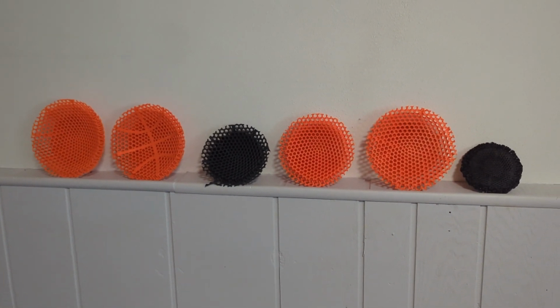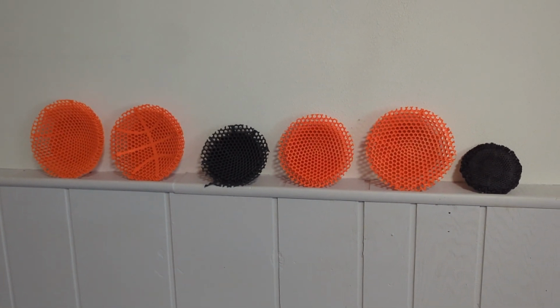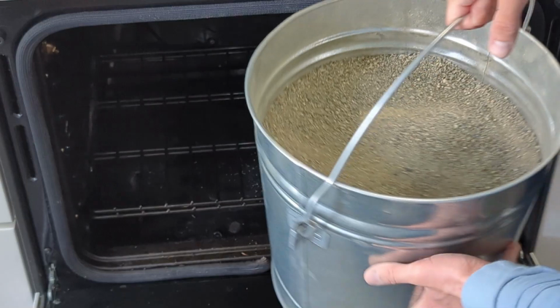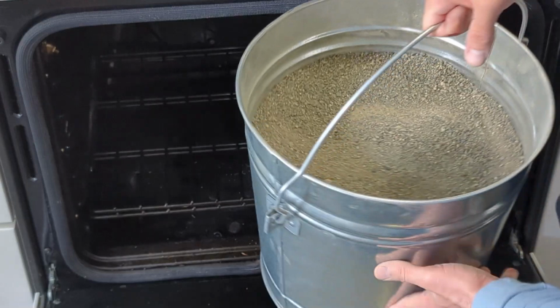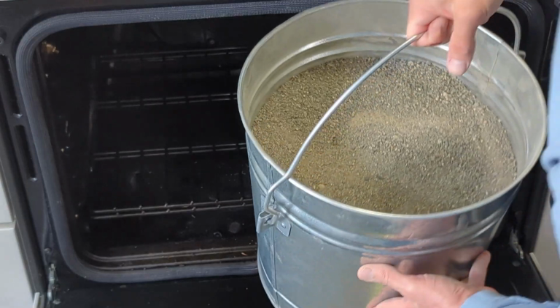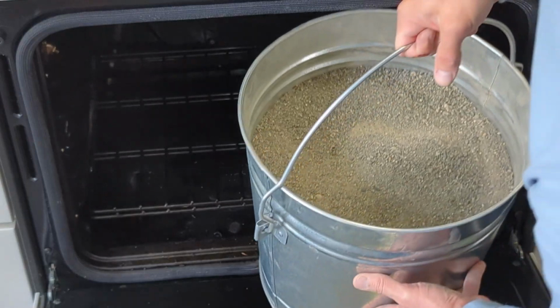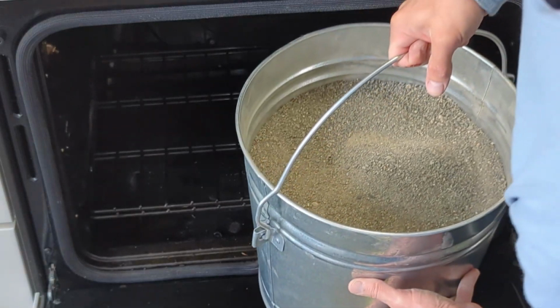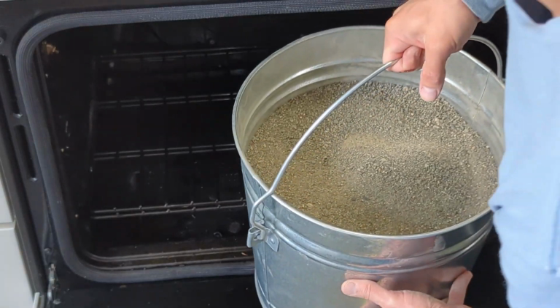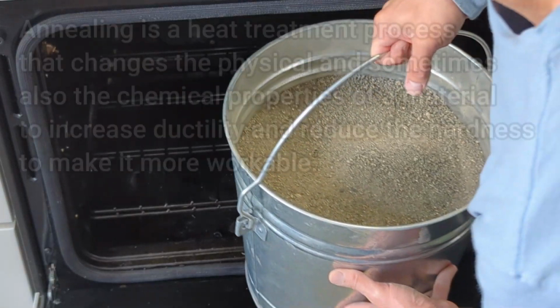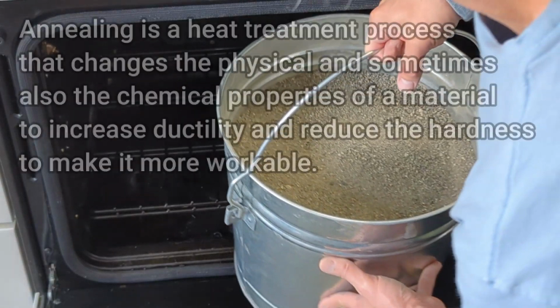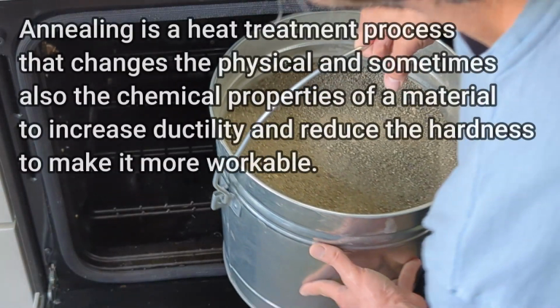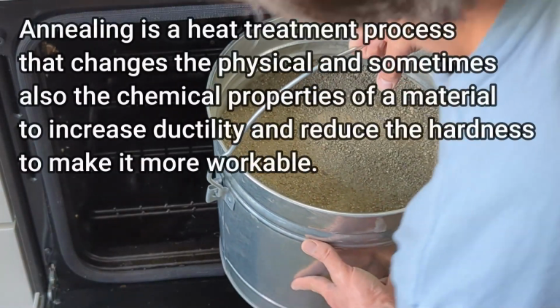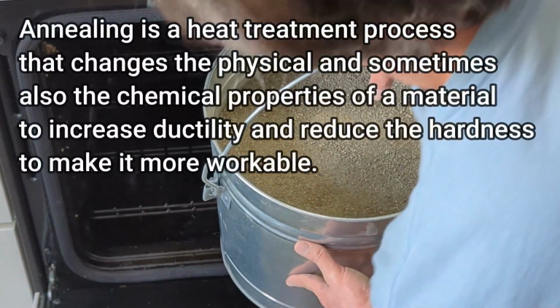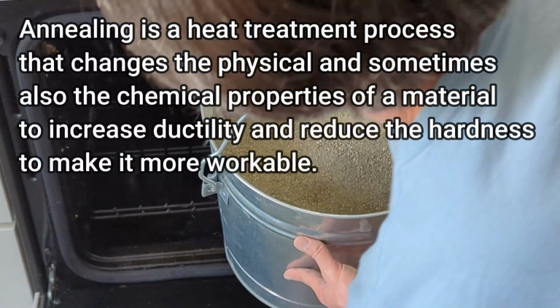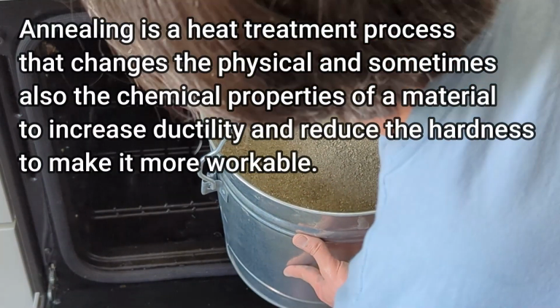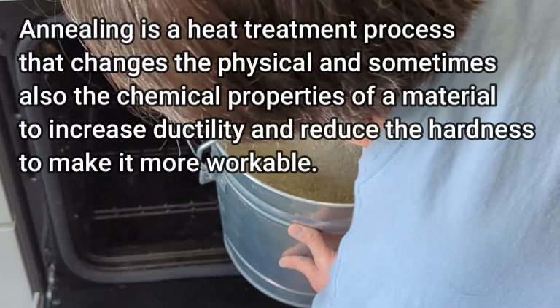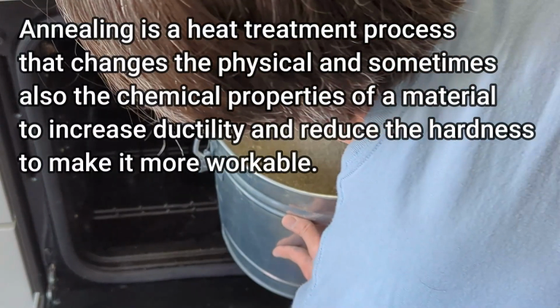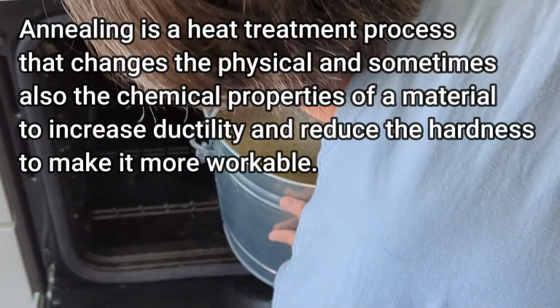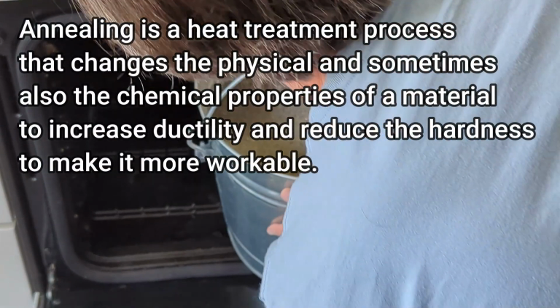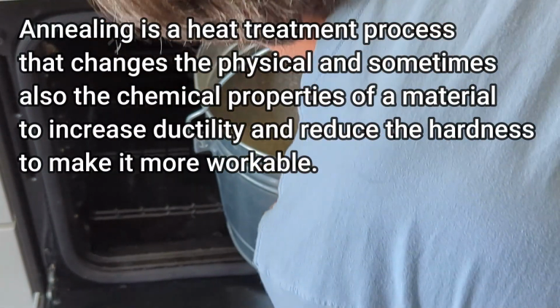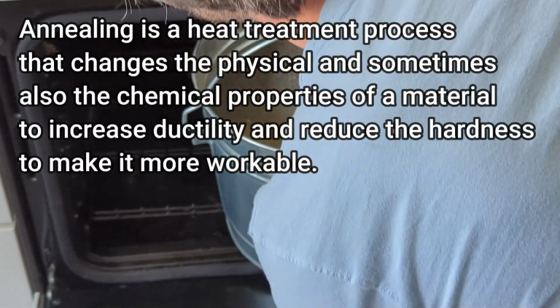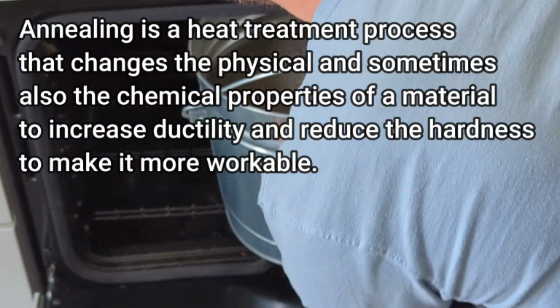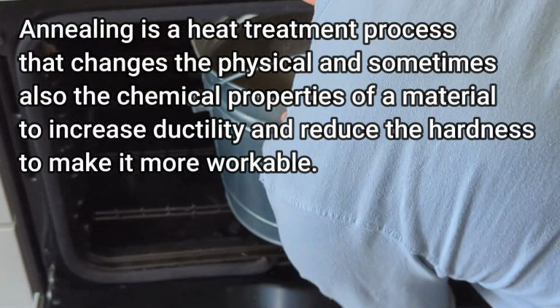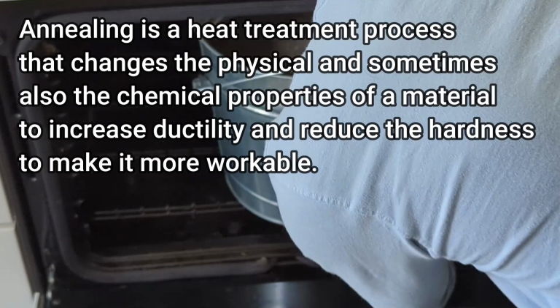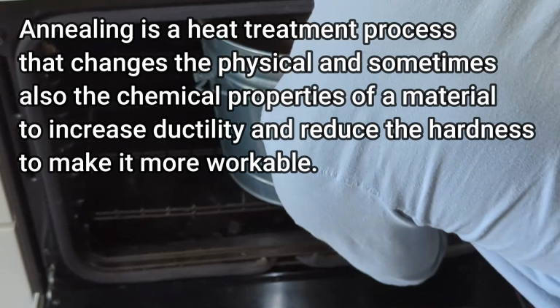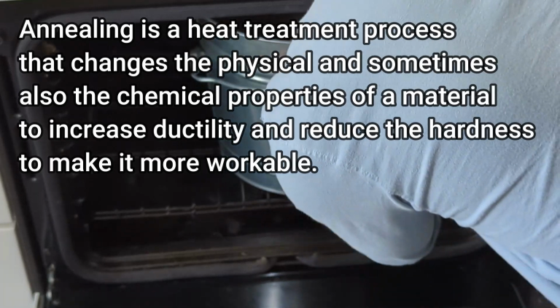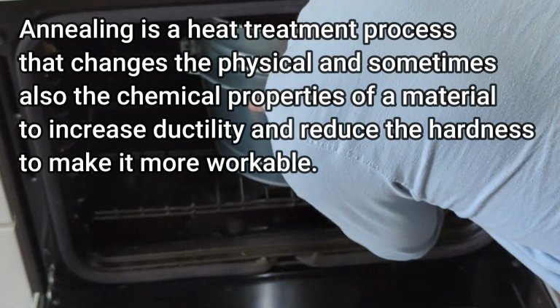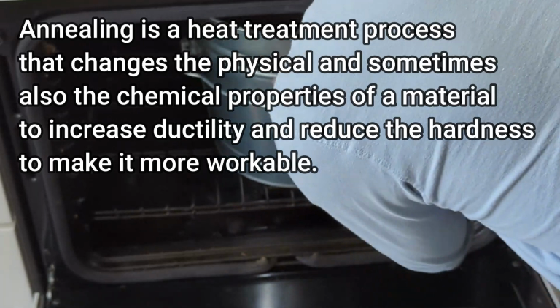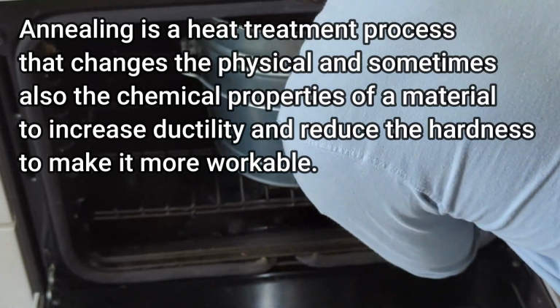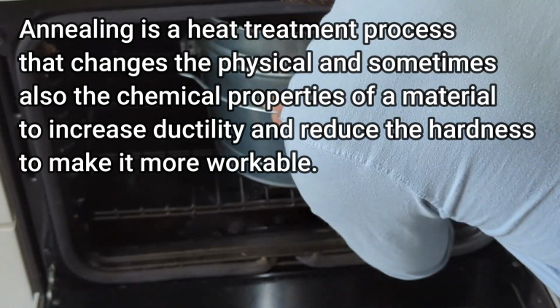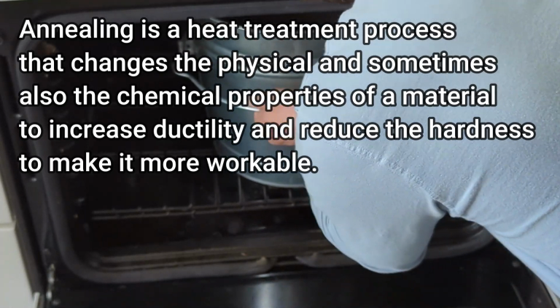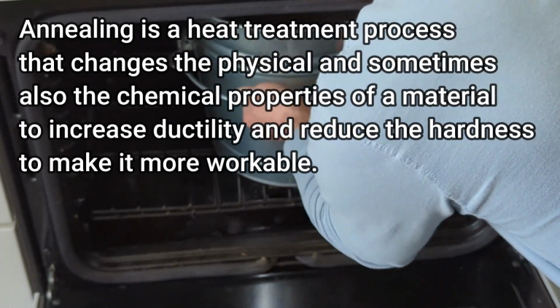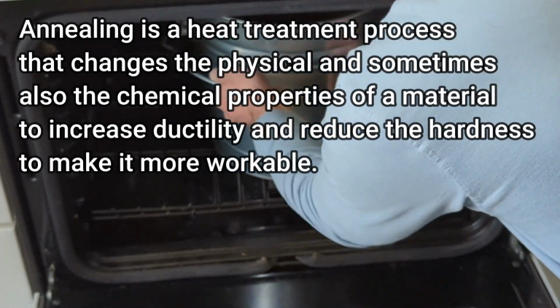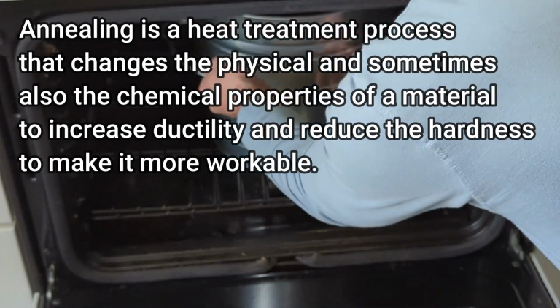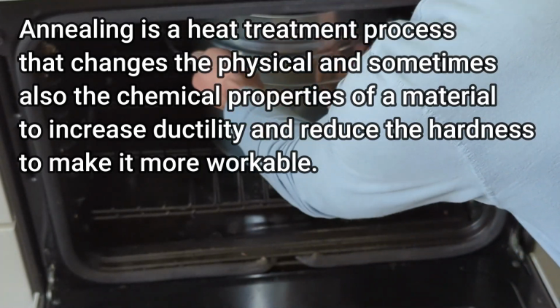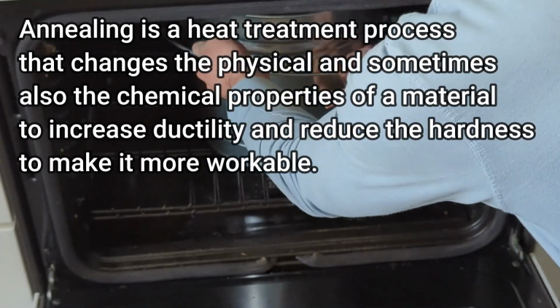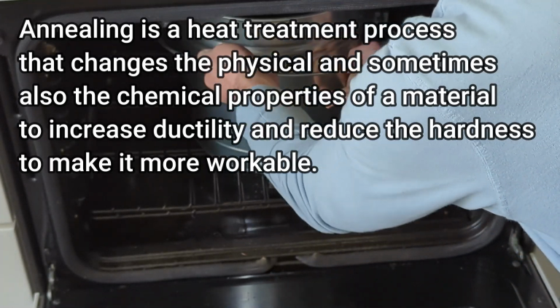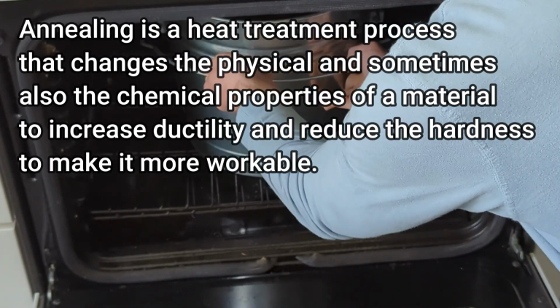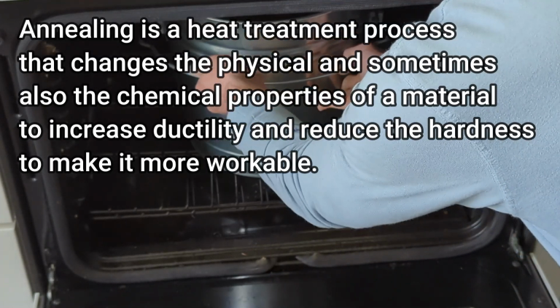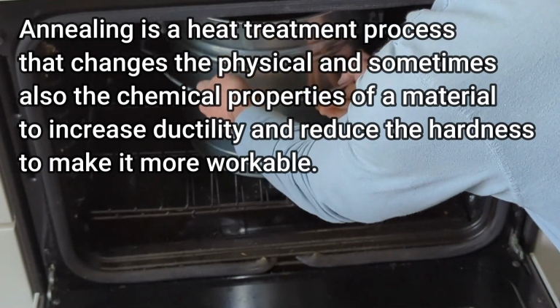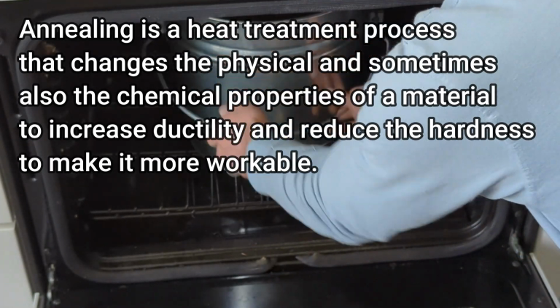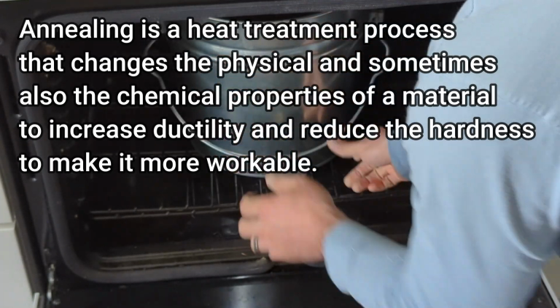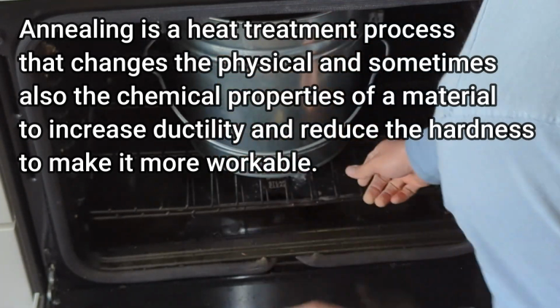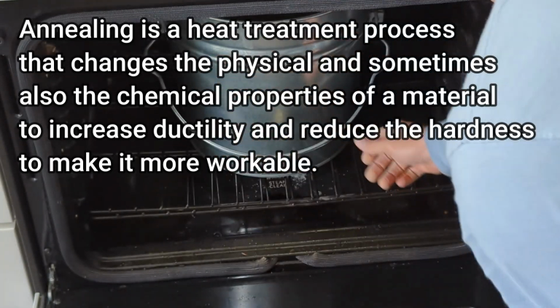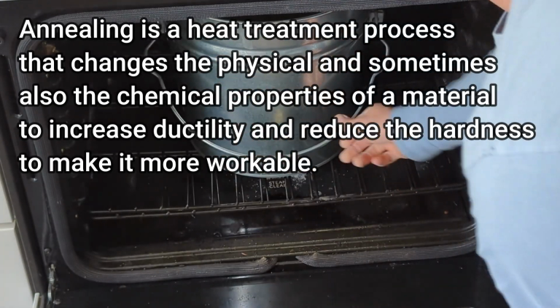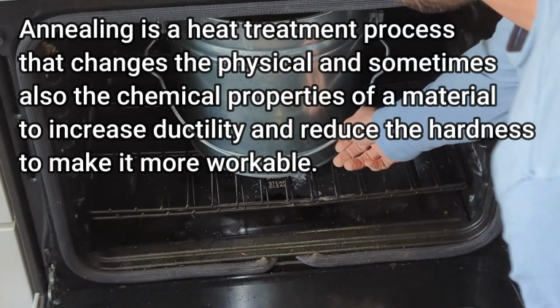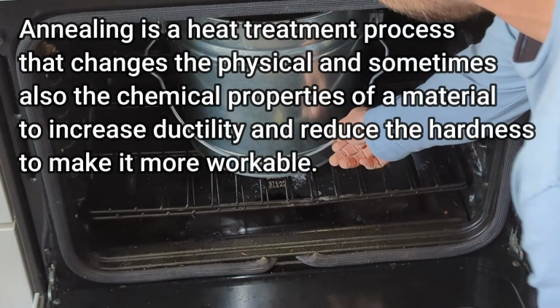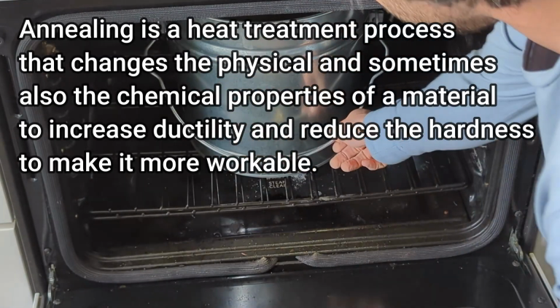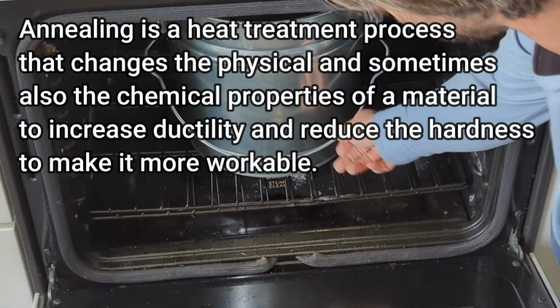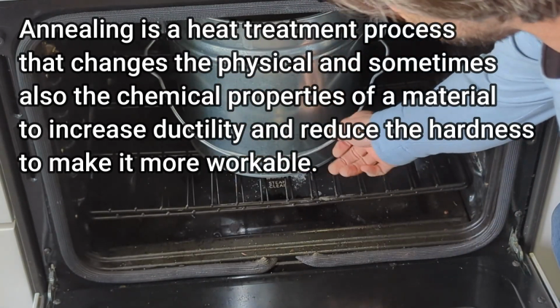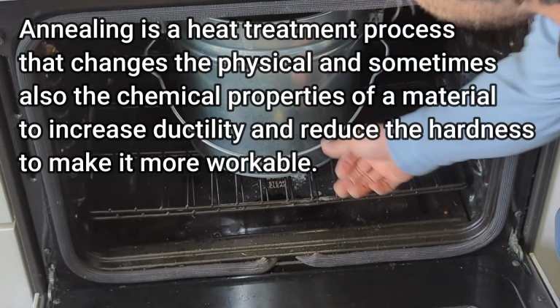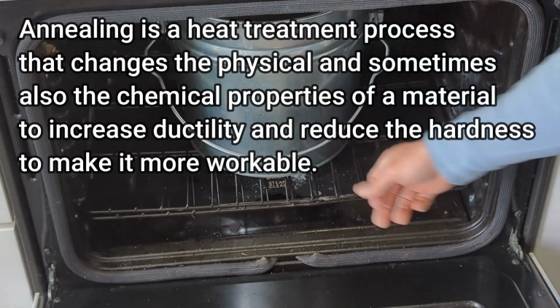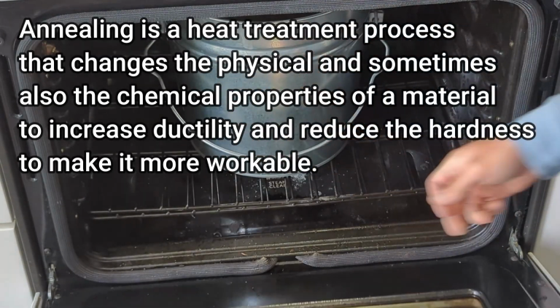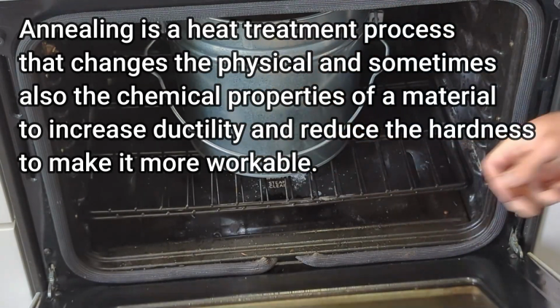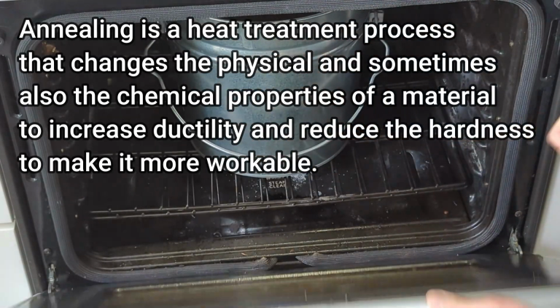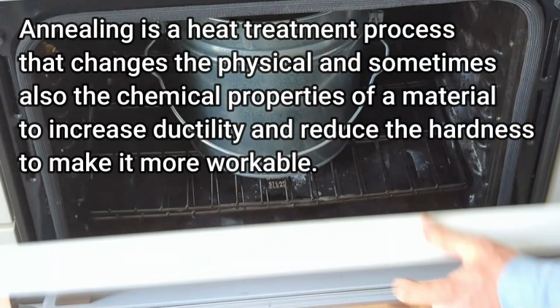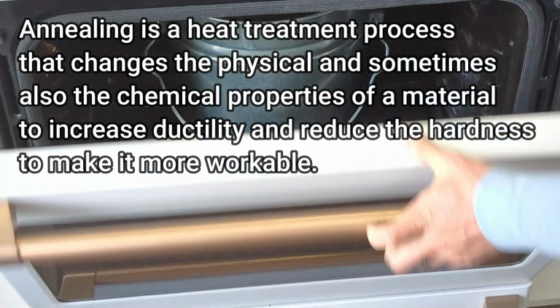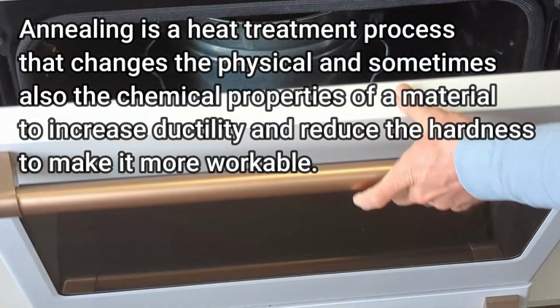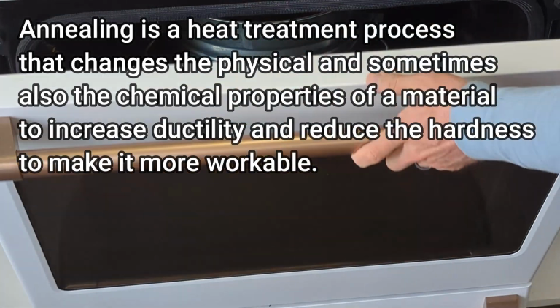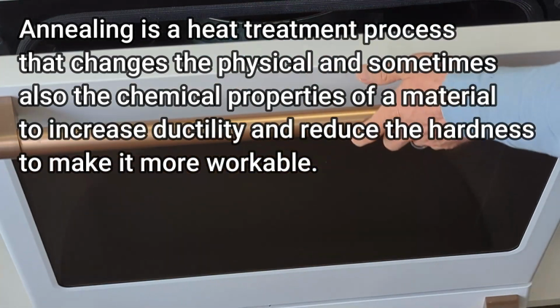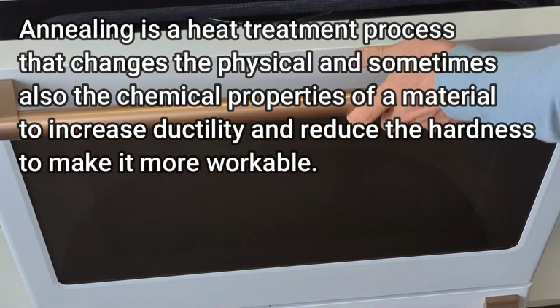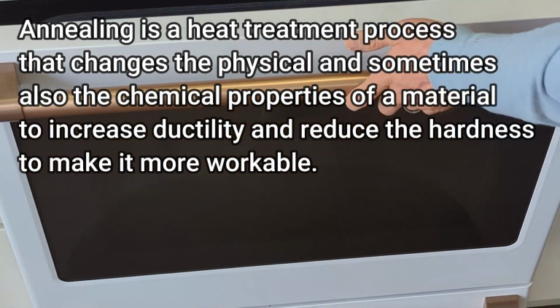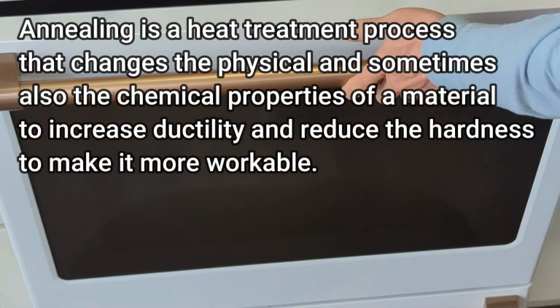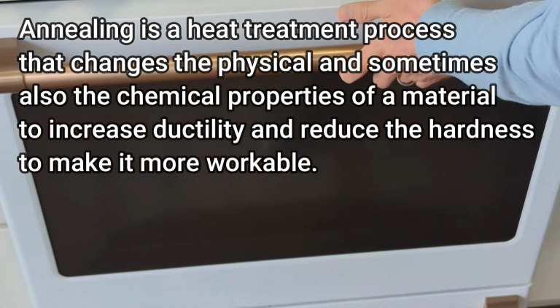Just for those who don't know, annealing is putting the 3D prints in the oven for a set temperature and time to improve the durability and strength.